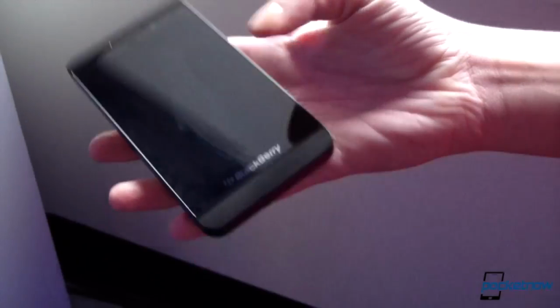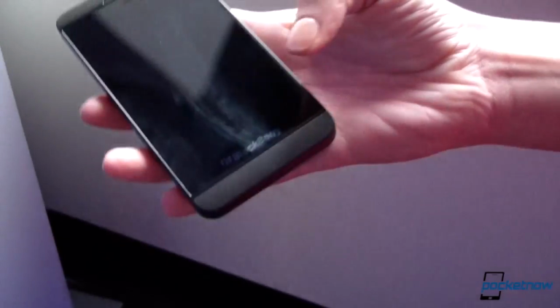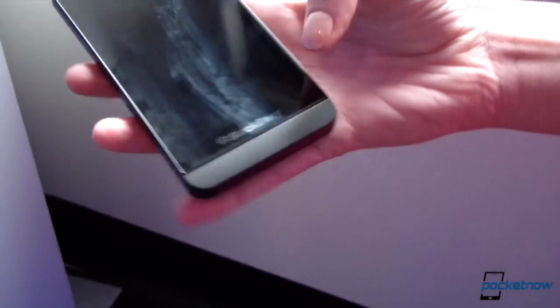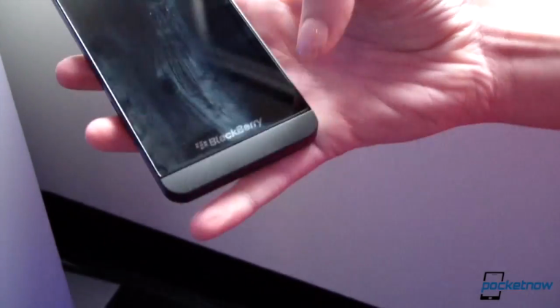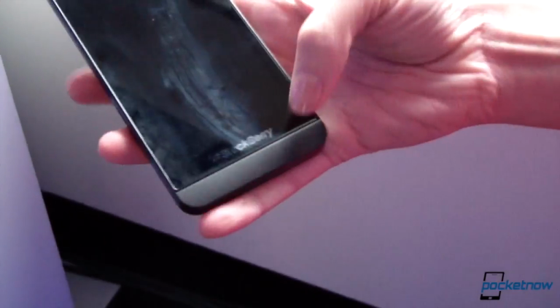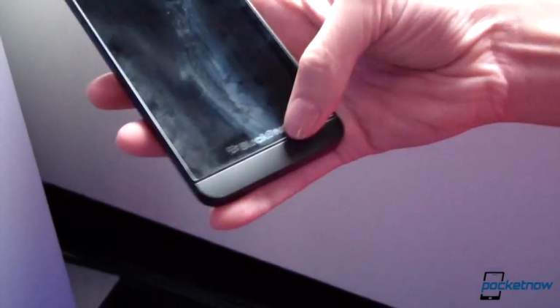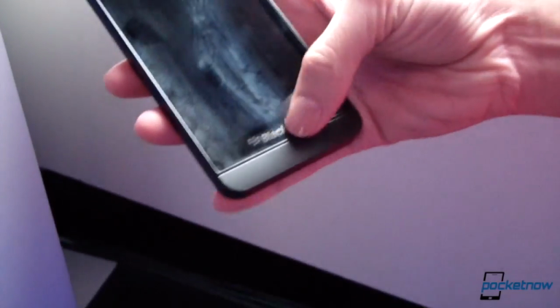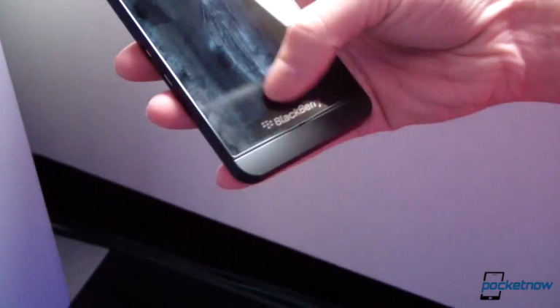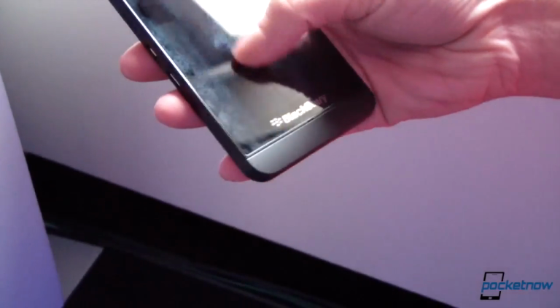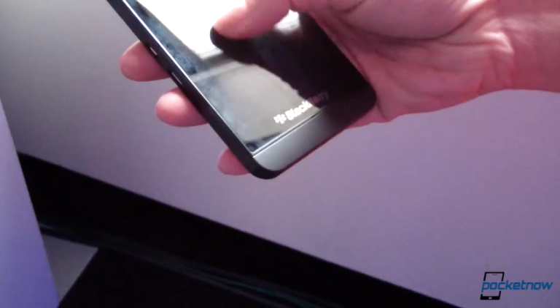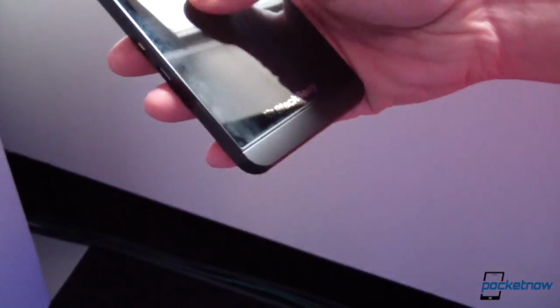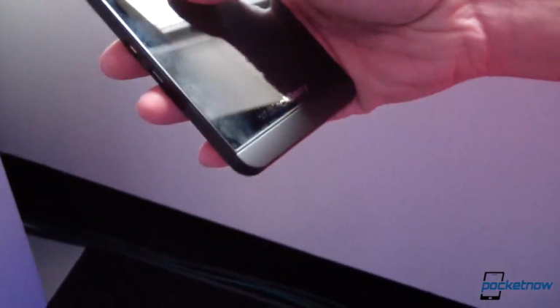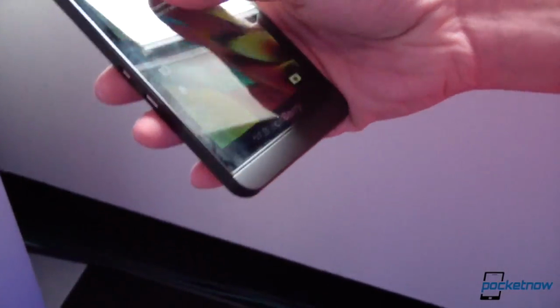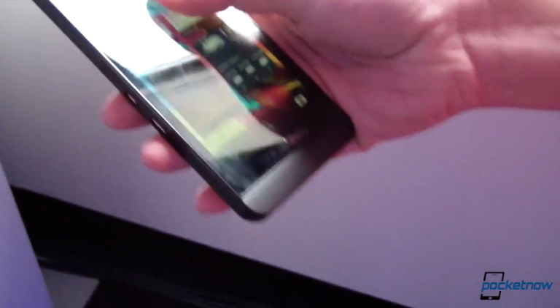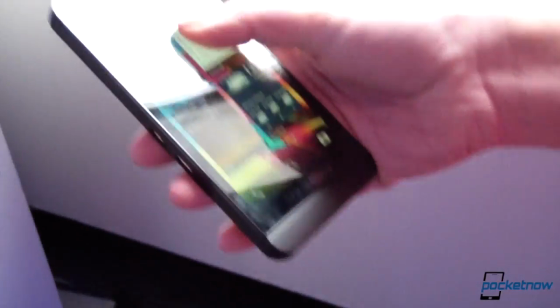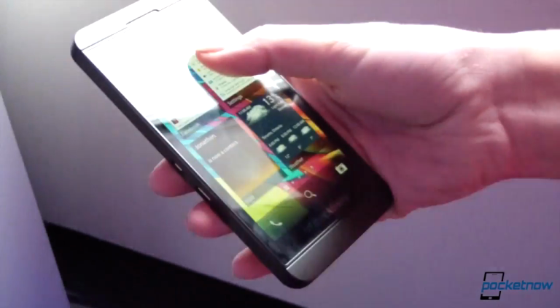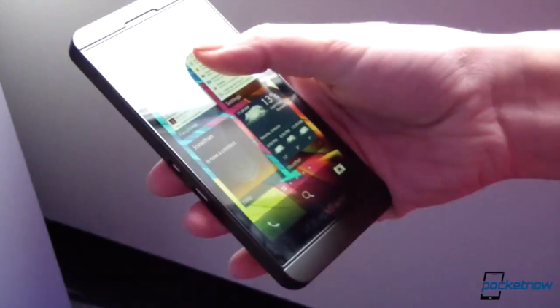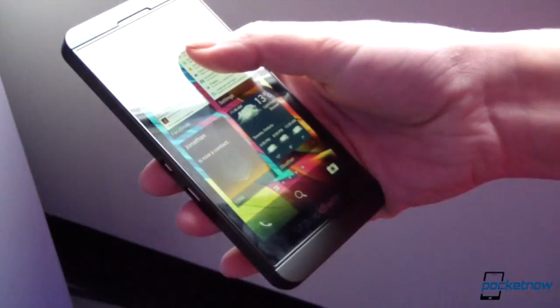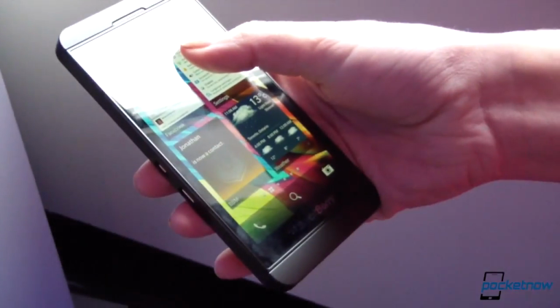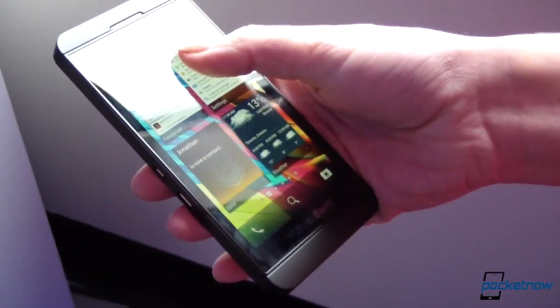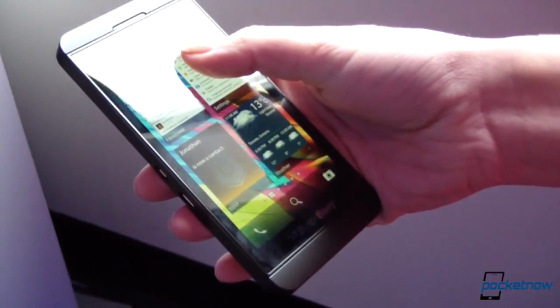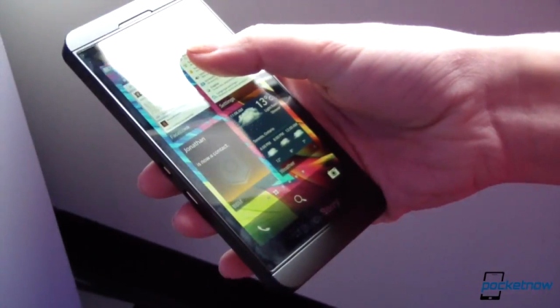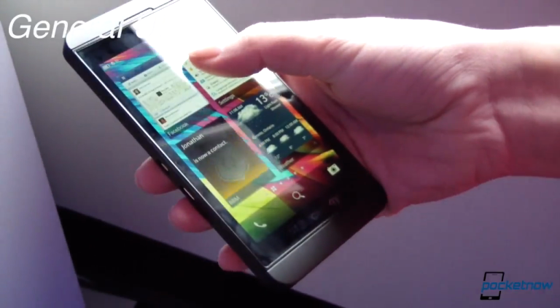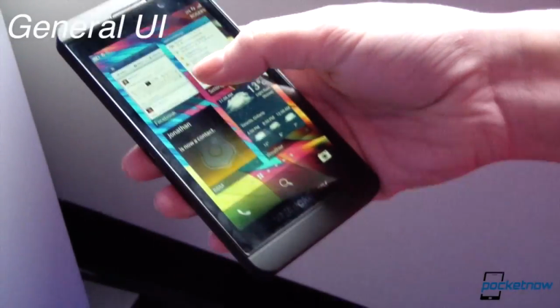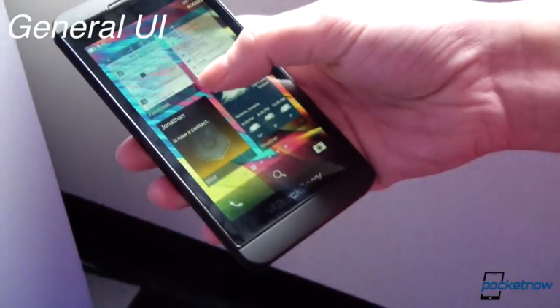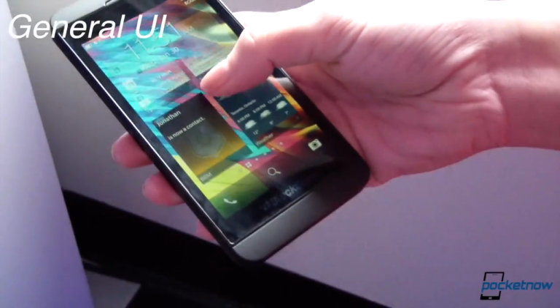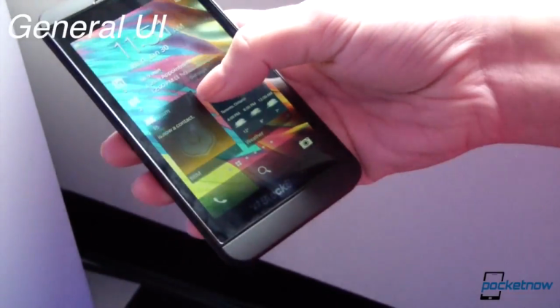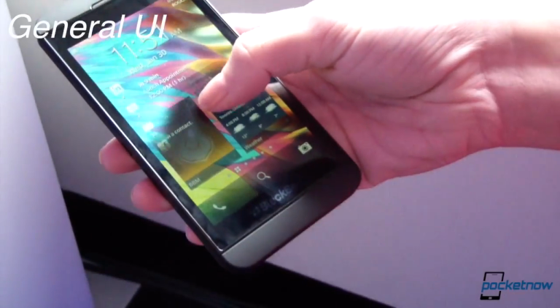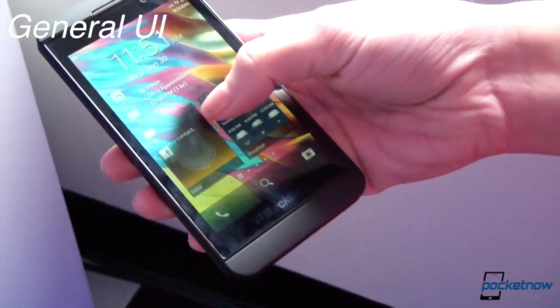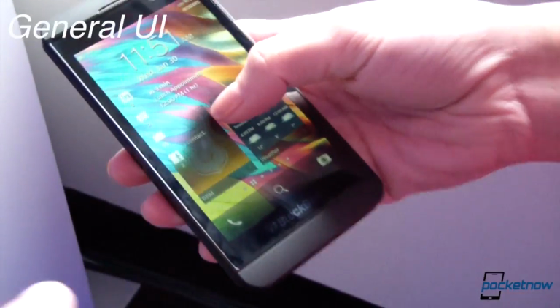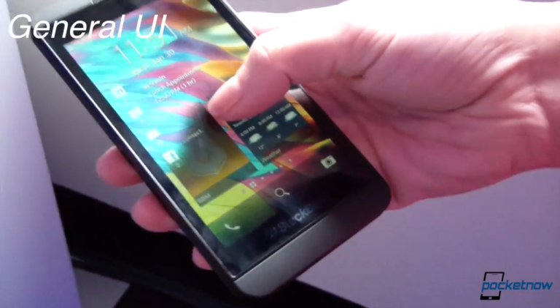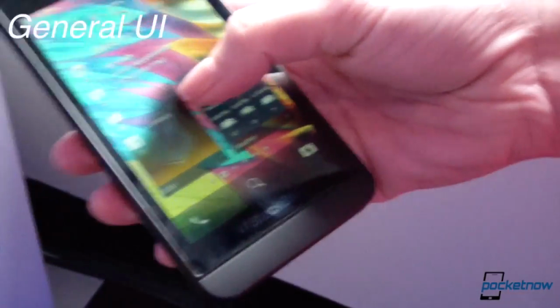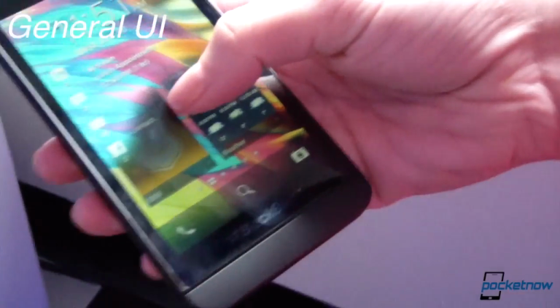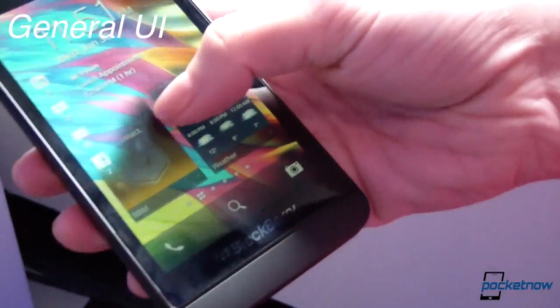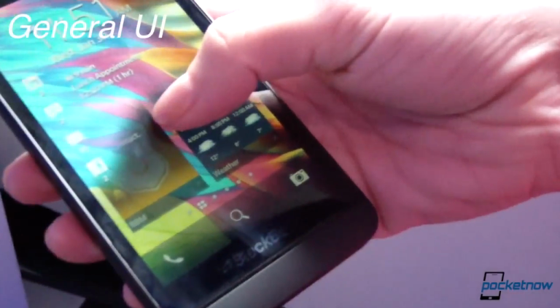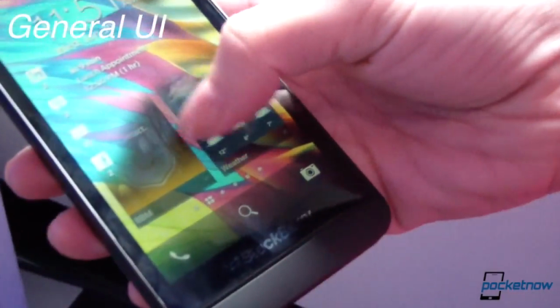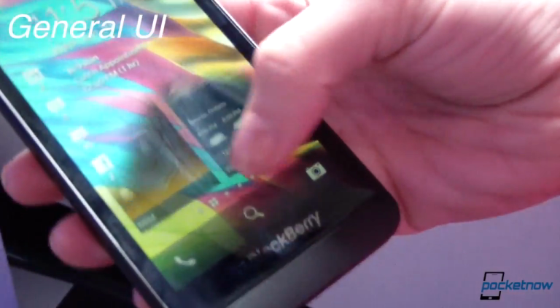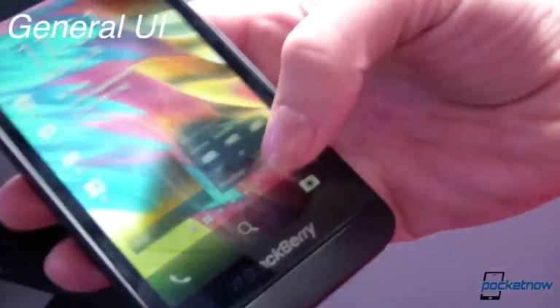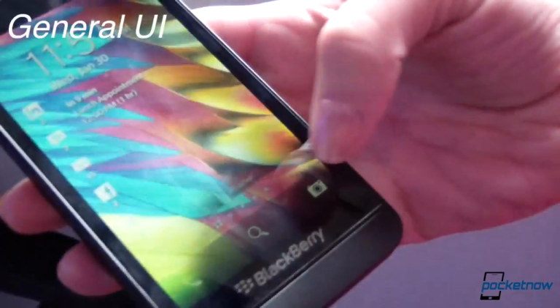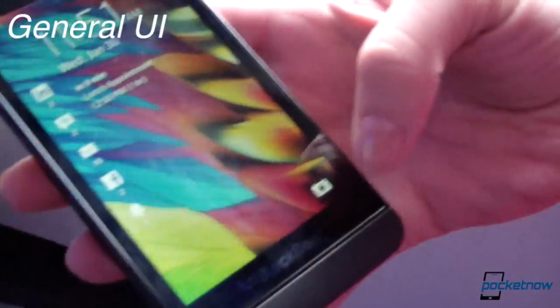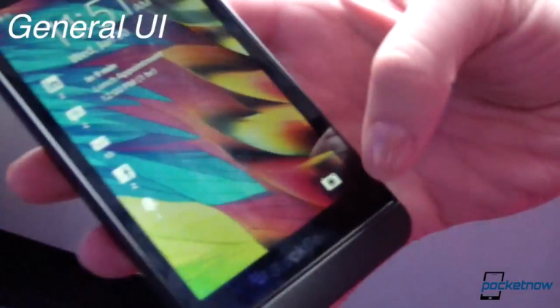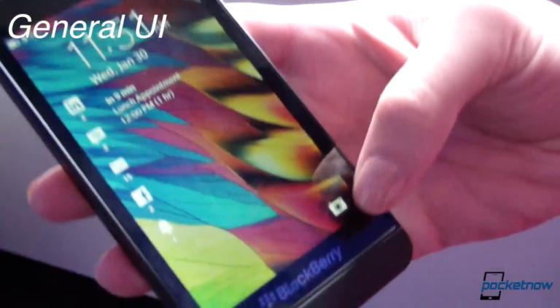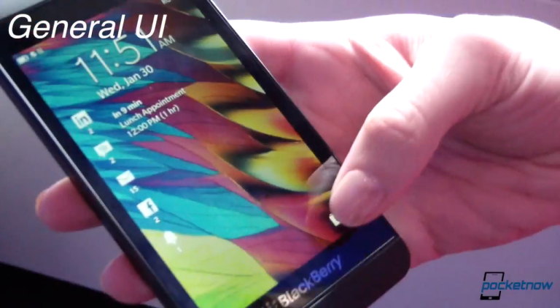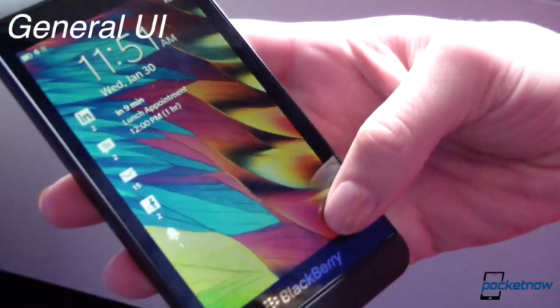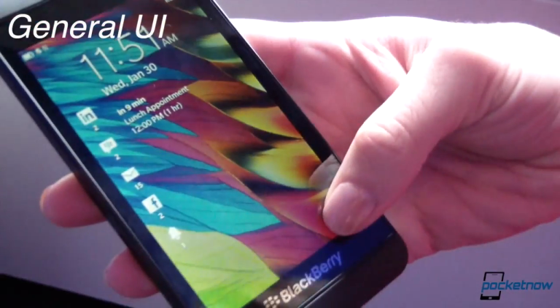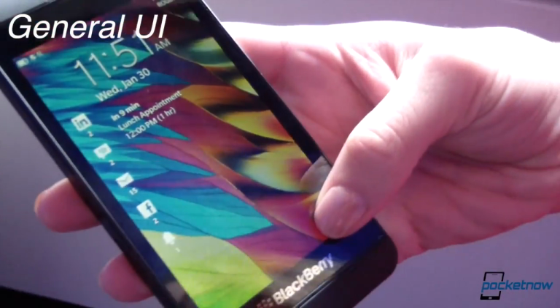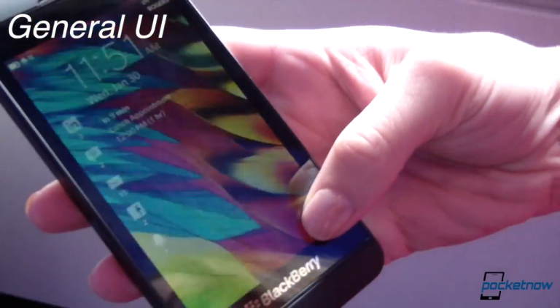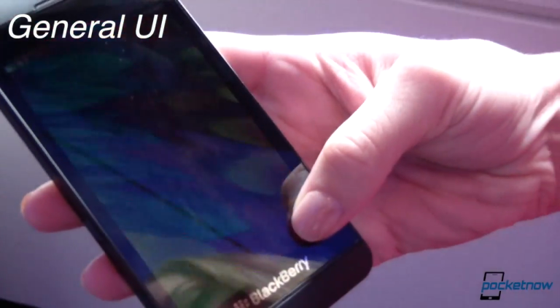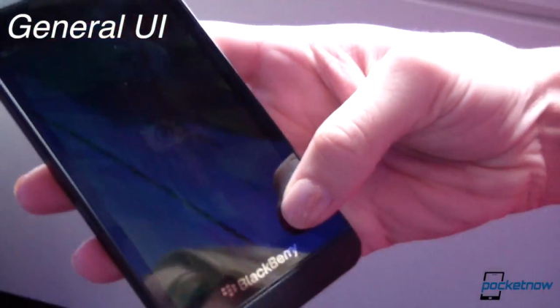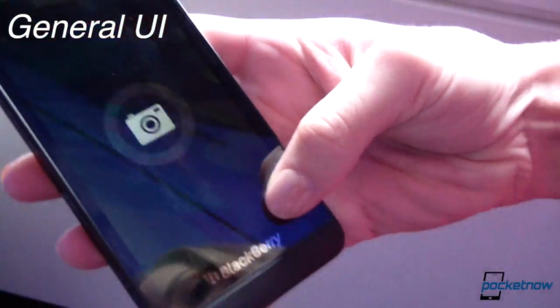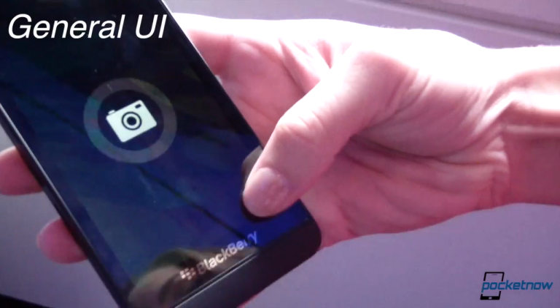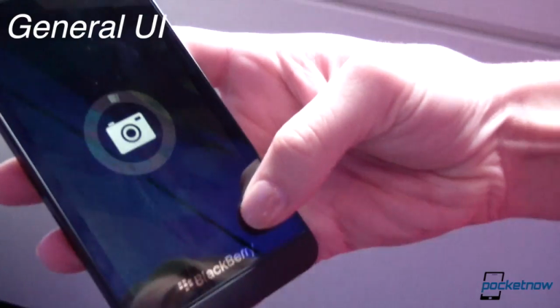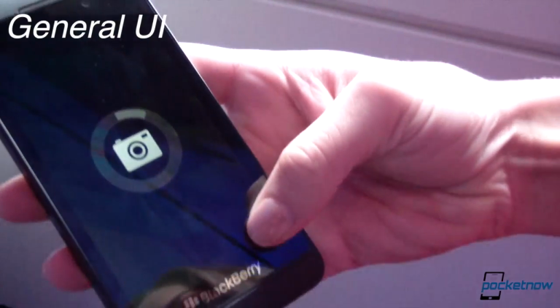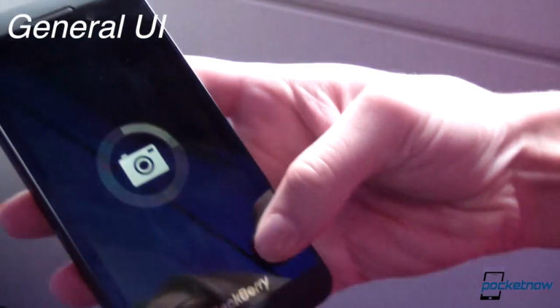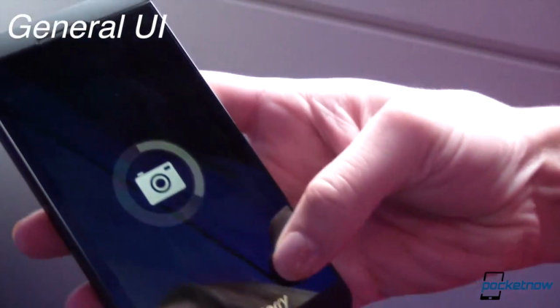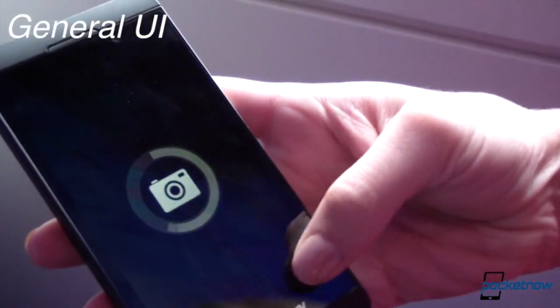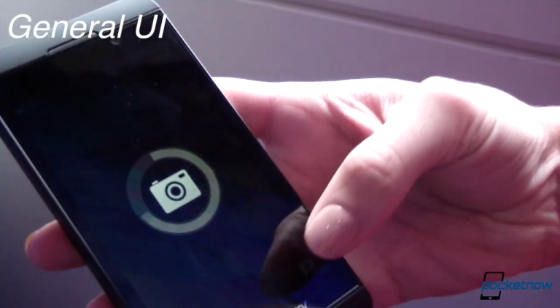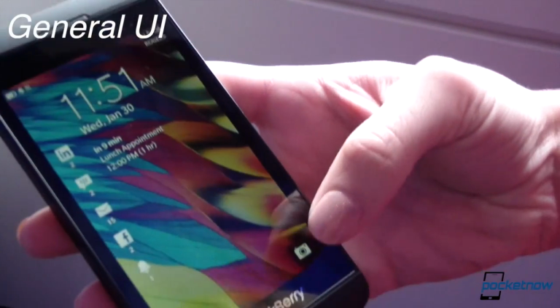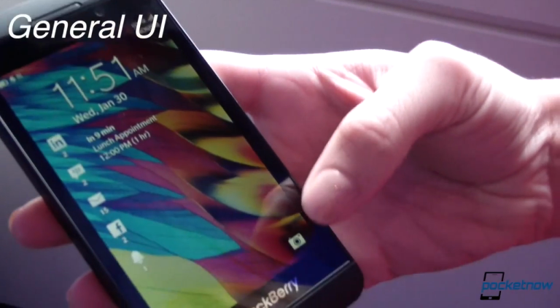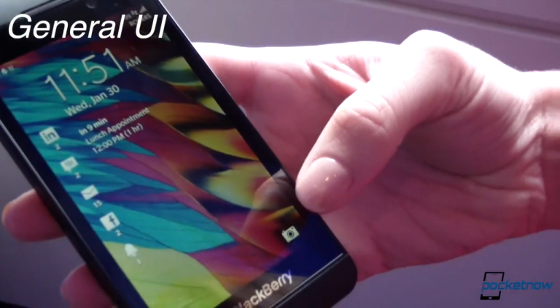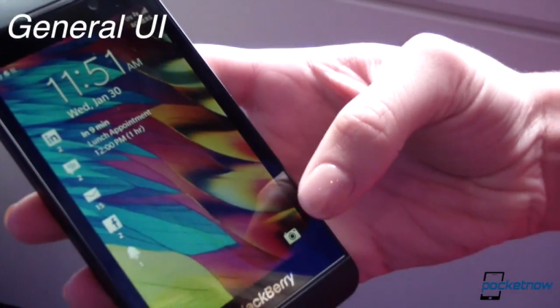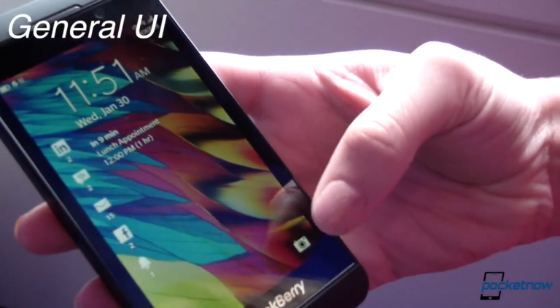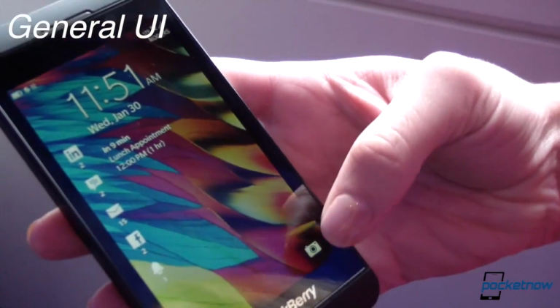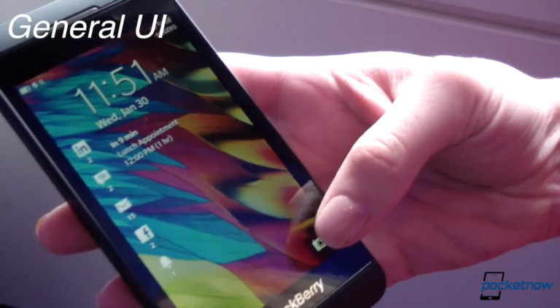So the lock button is up at the top, and then you just go ahead and unlock. And if it's locked, you can still unlock it to take a picture.